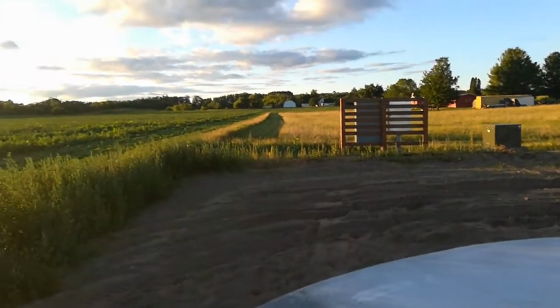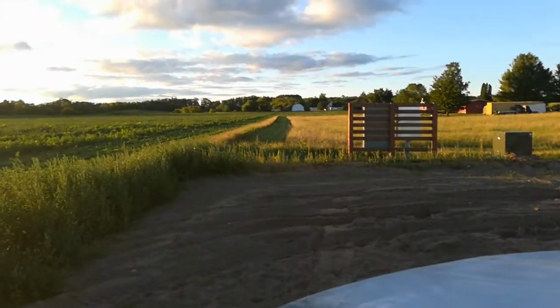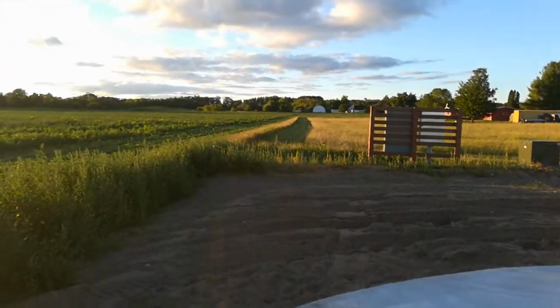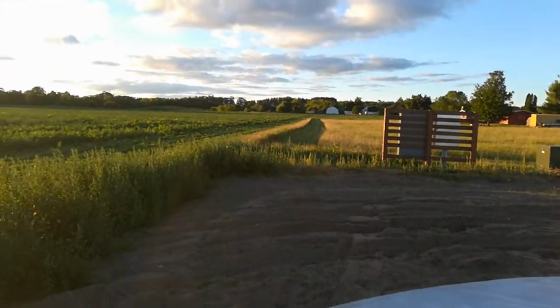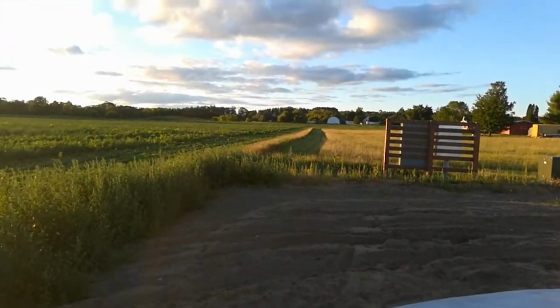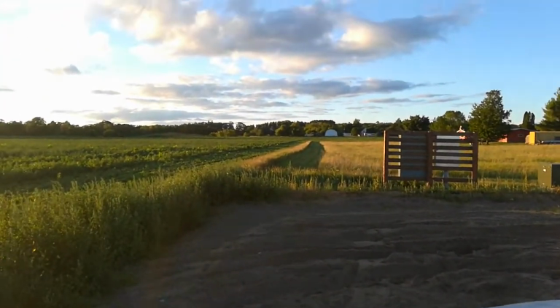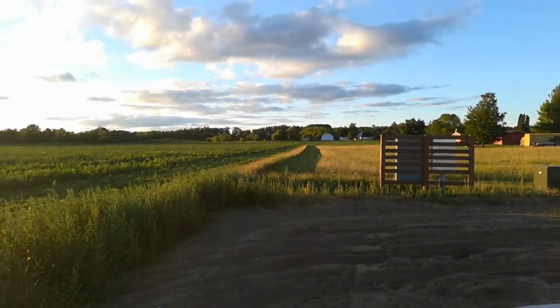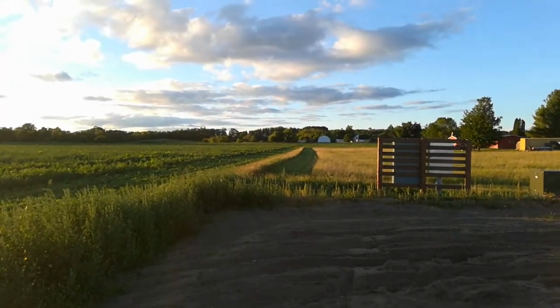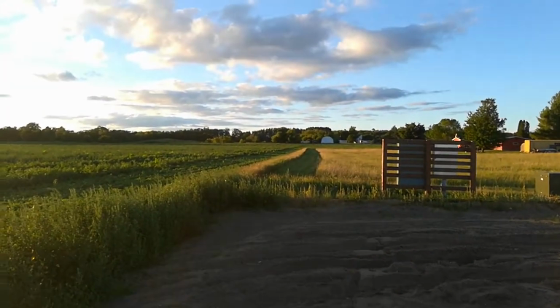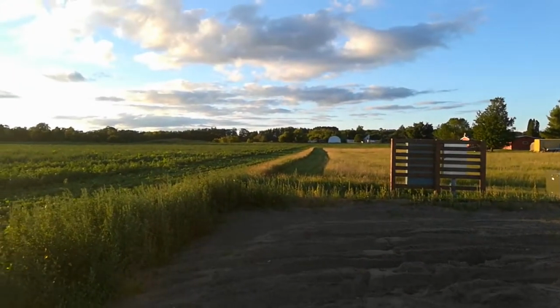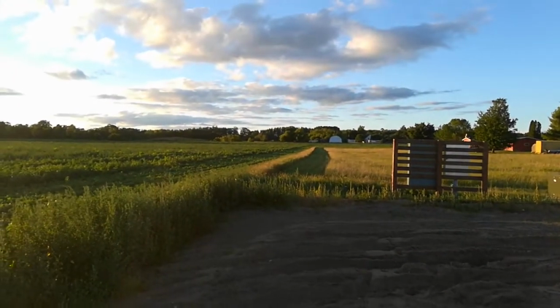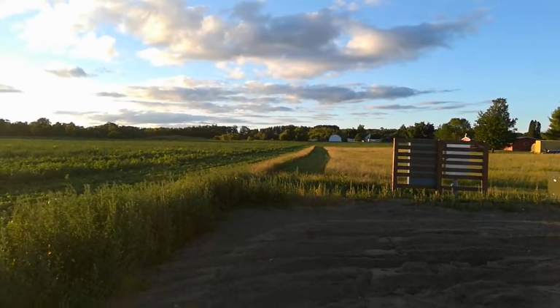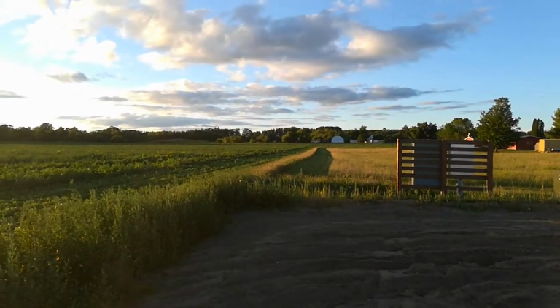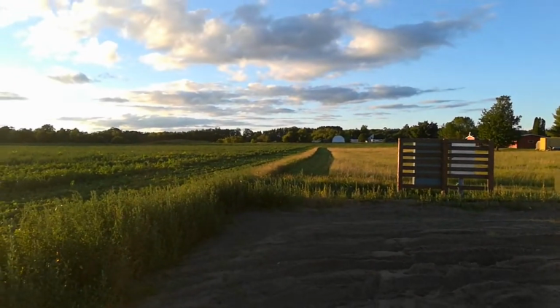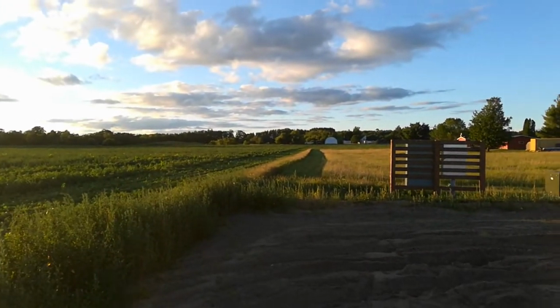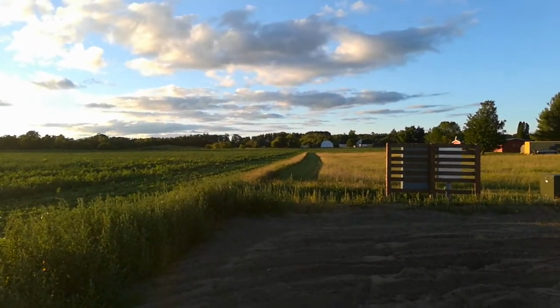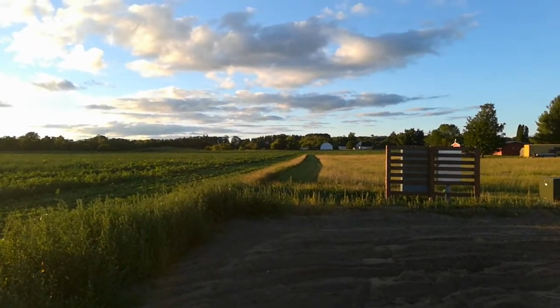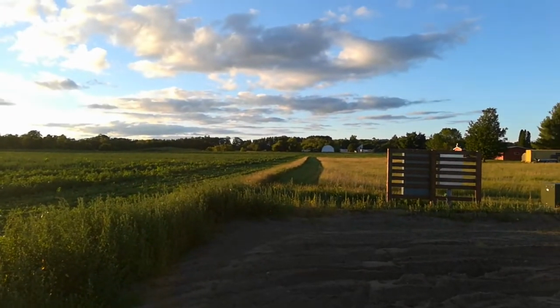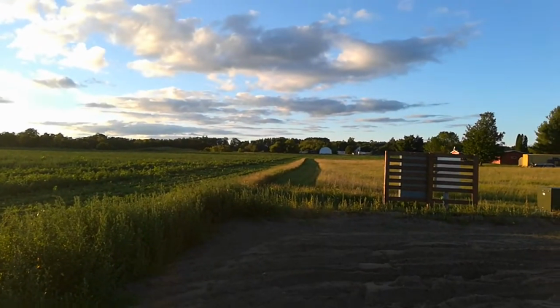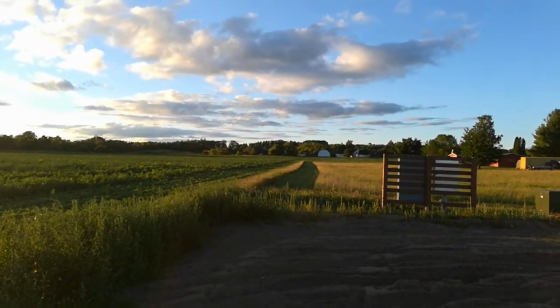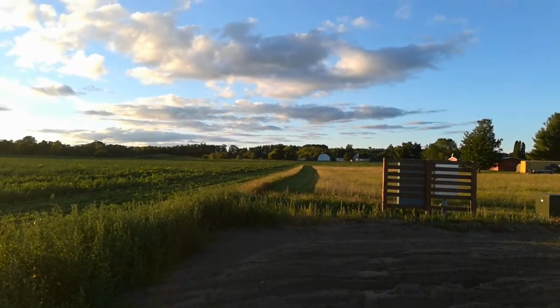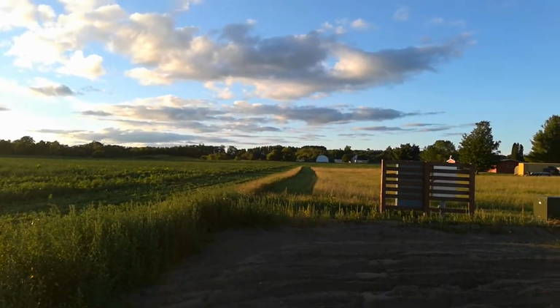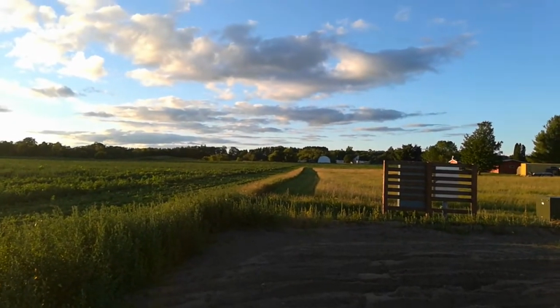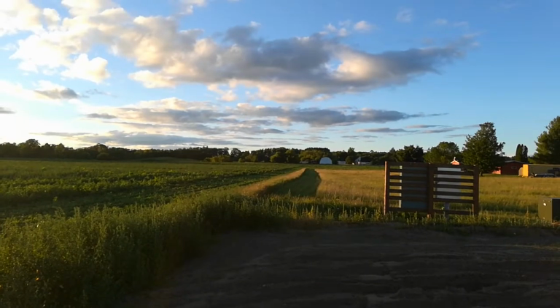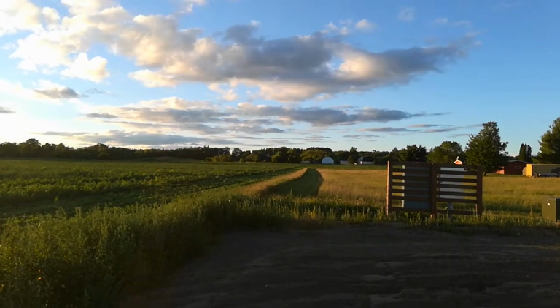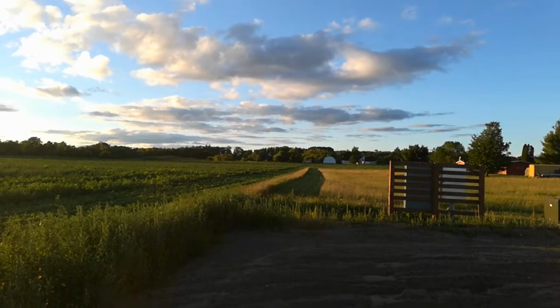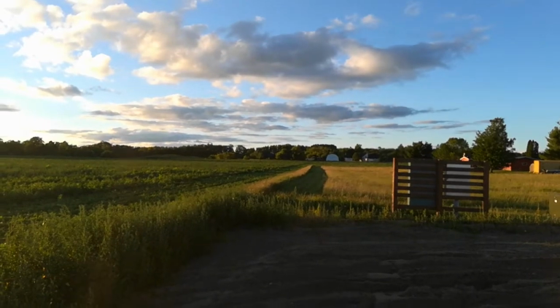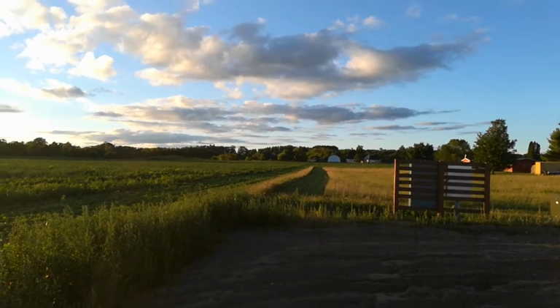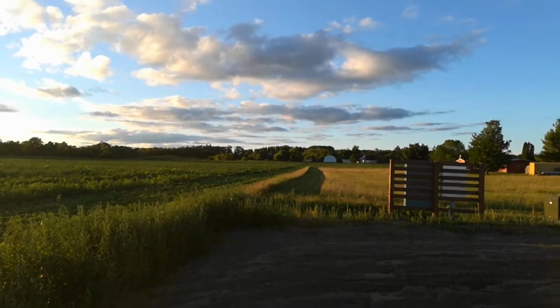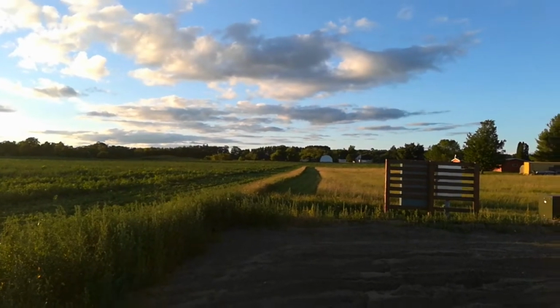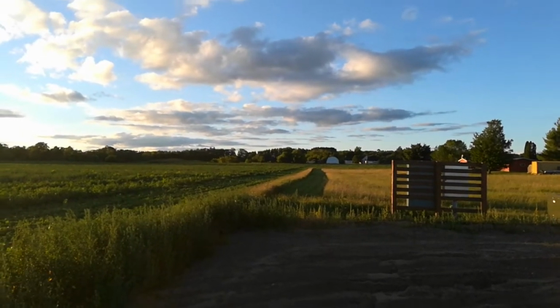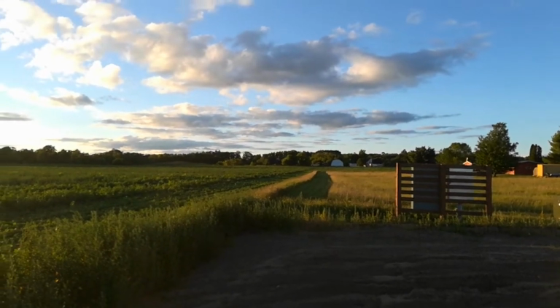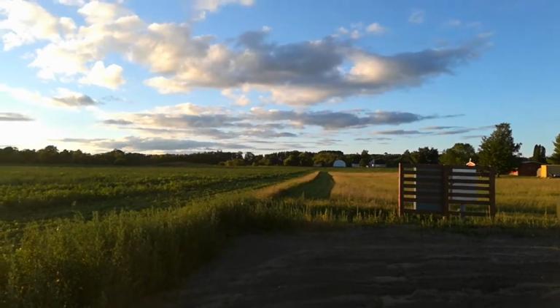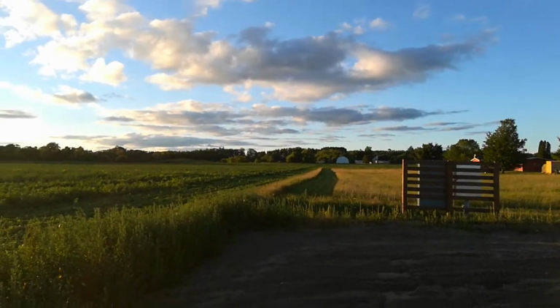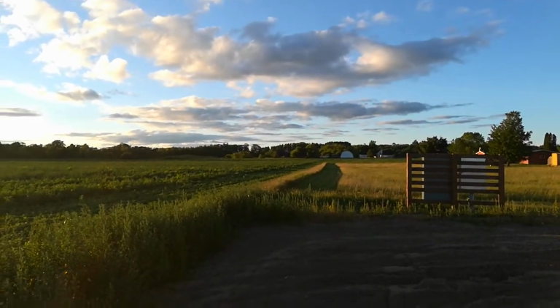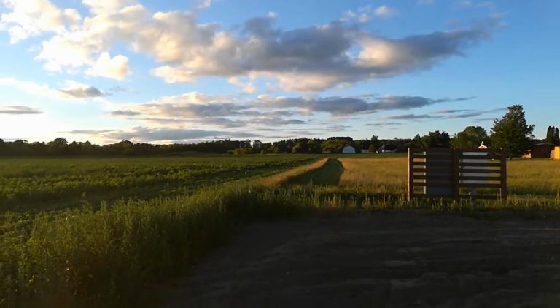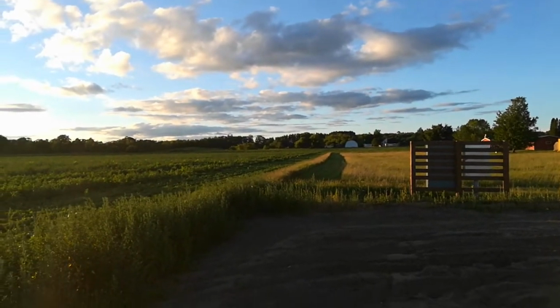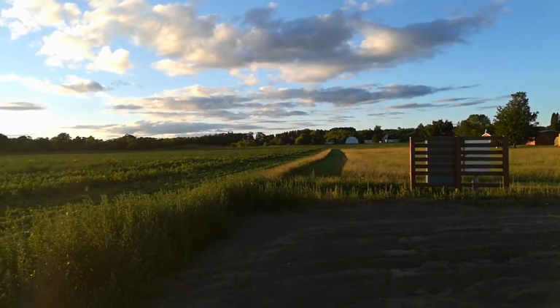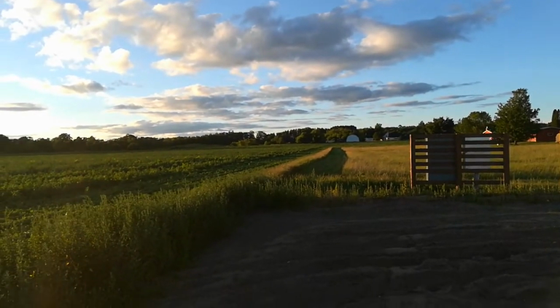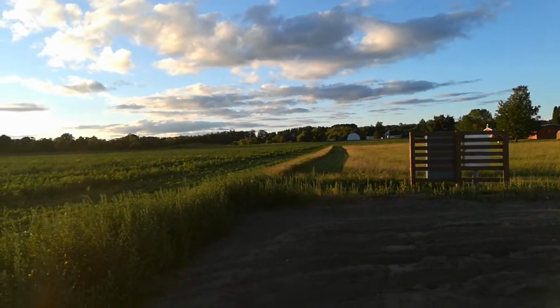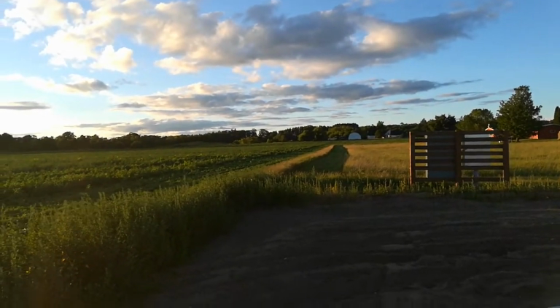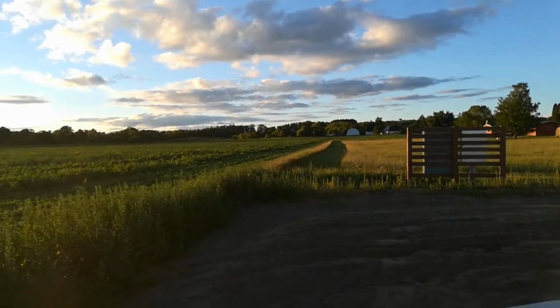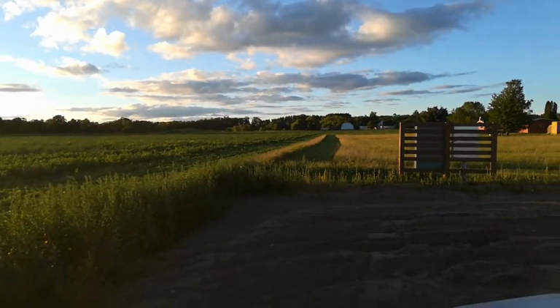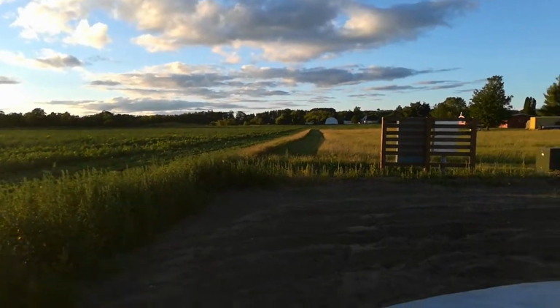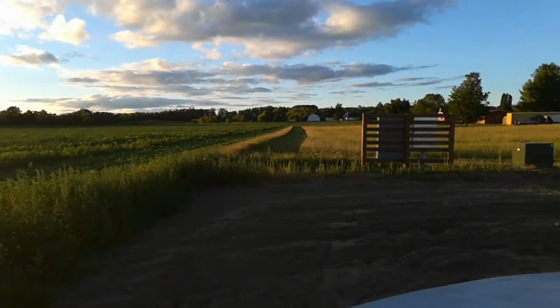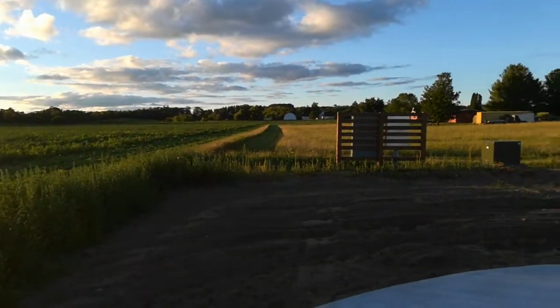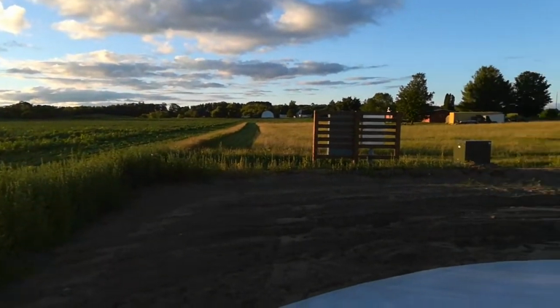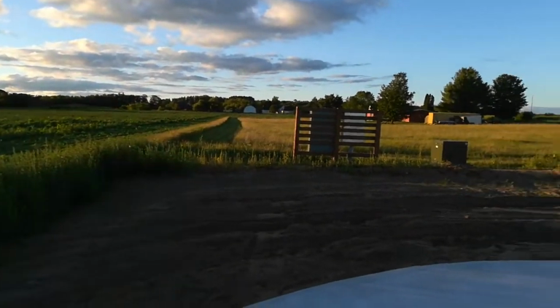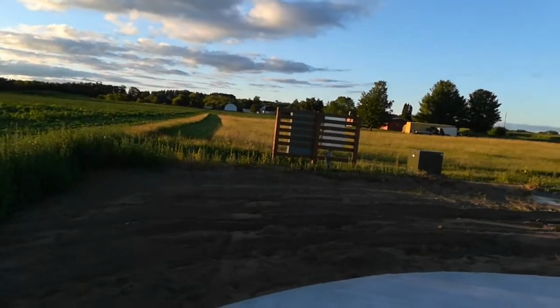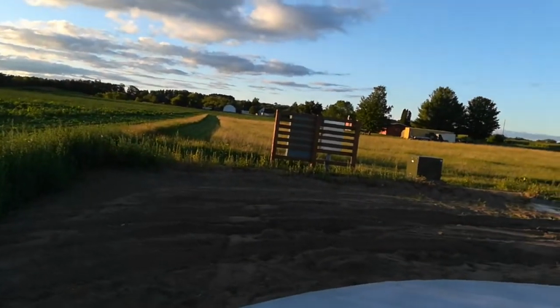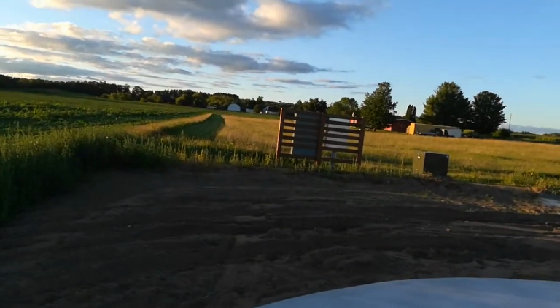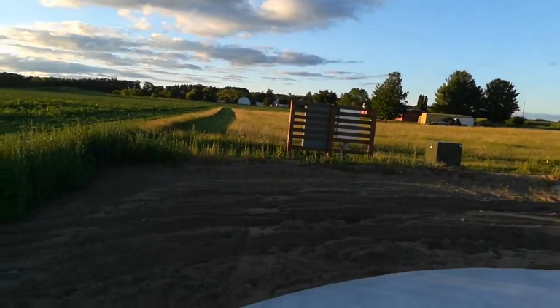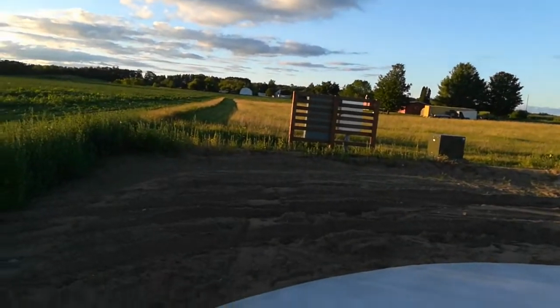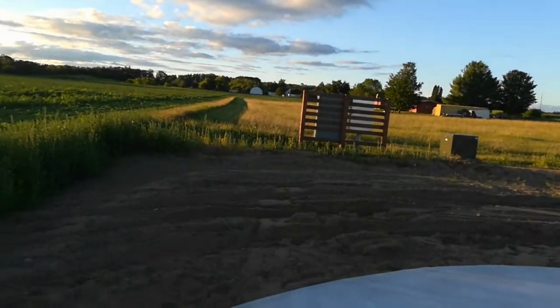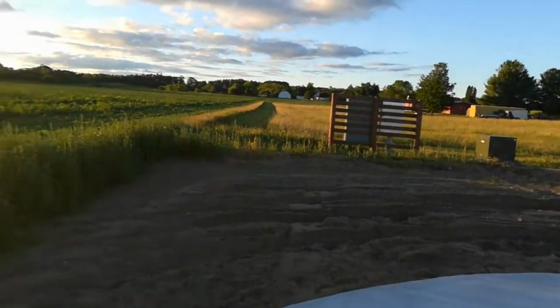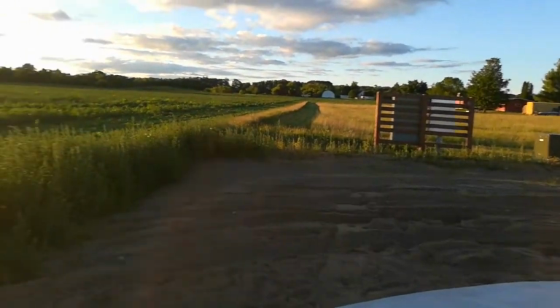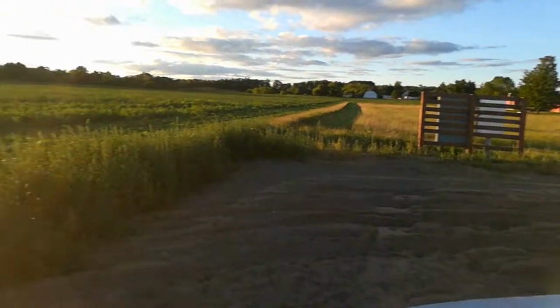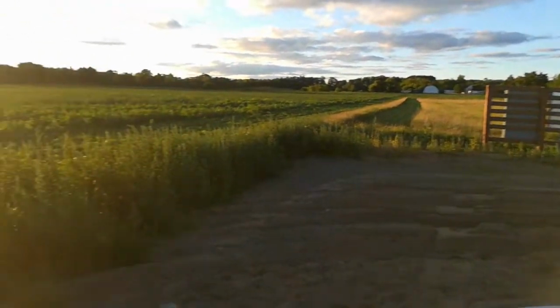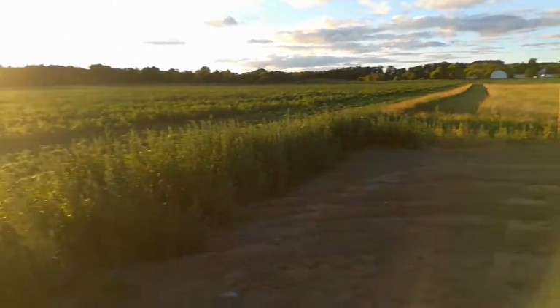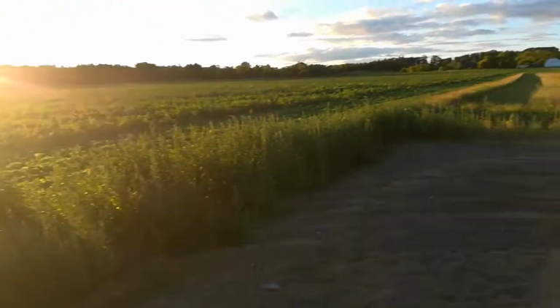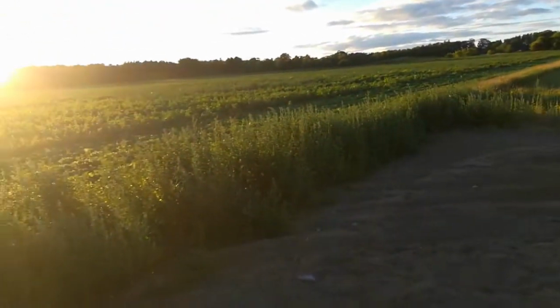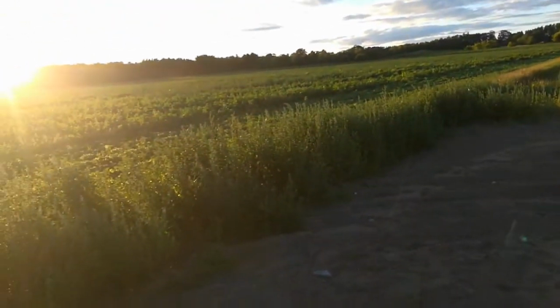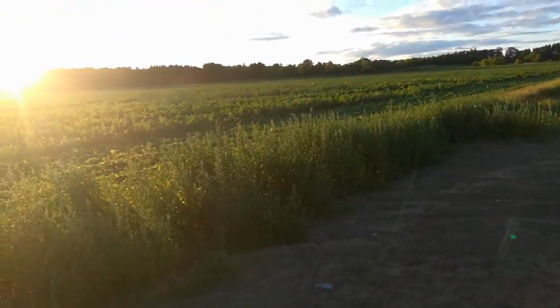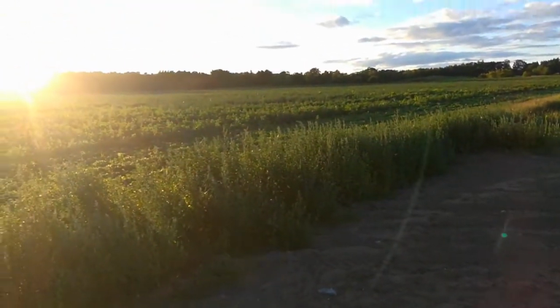It turns out we might be buying that farmstead down at the end of the road. I don't know, maybe. We'll see.